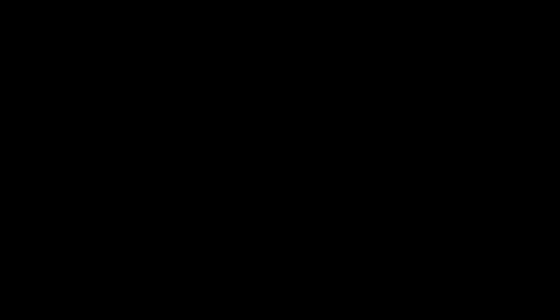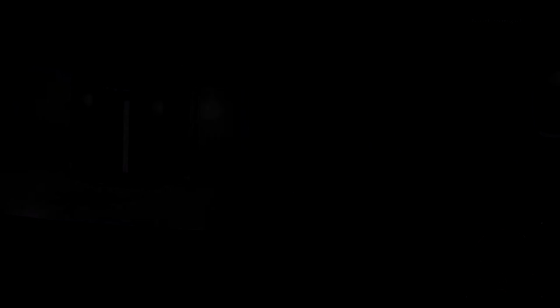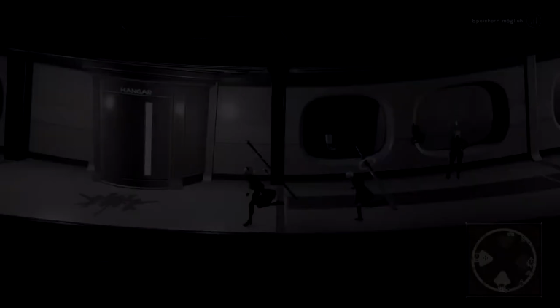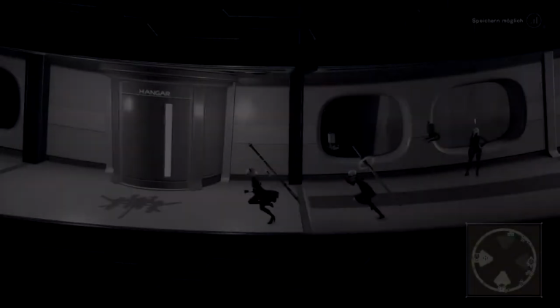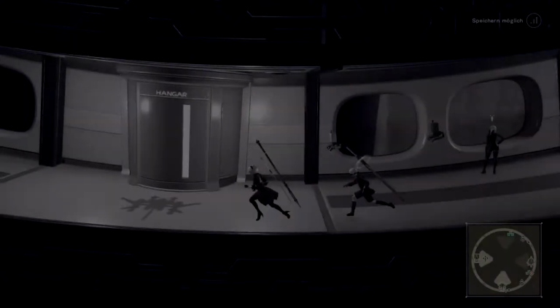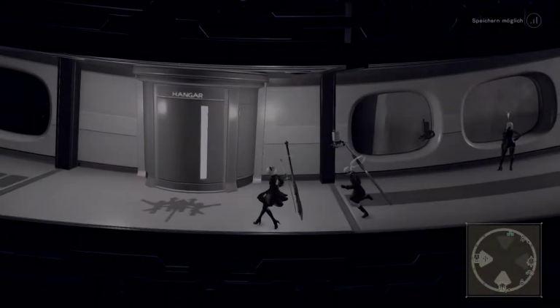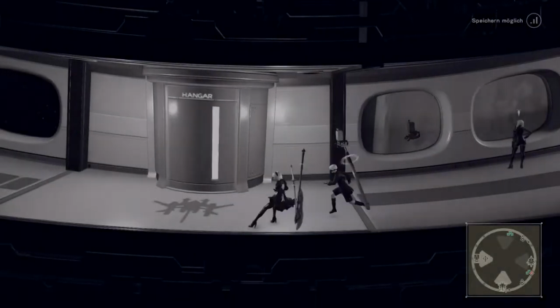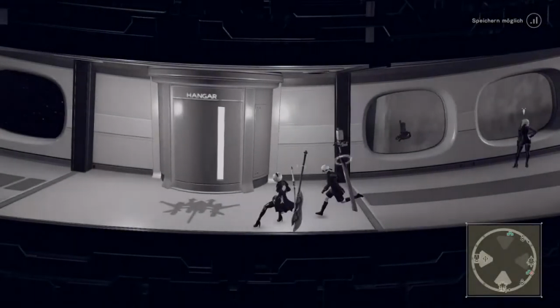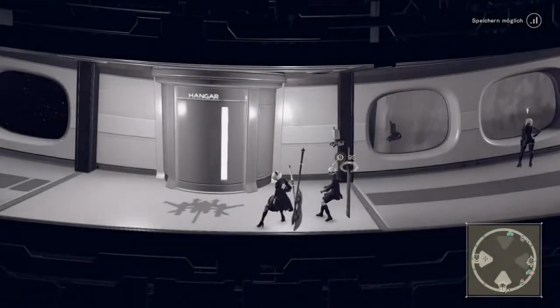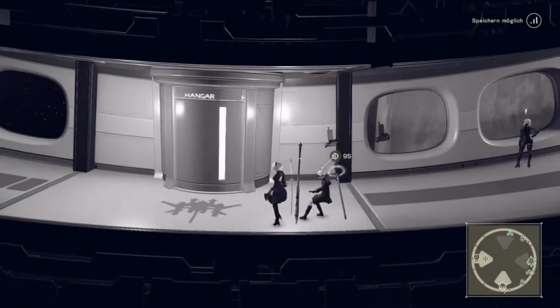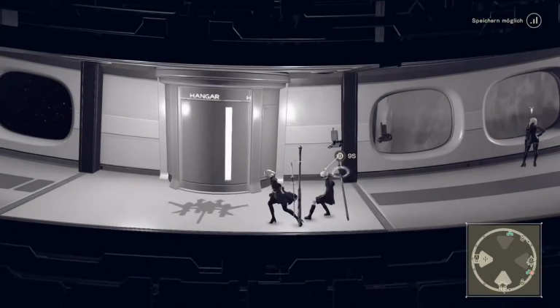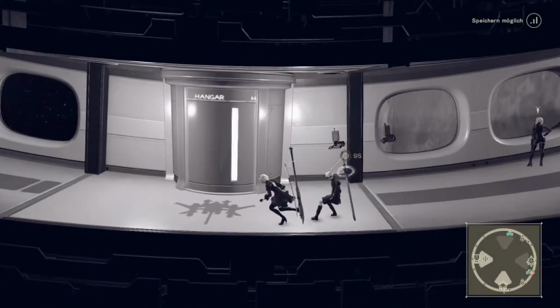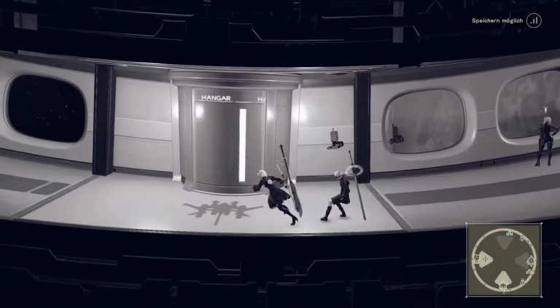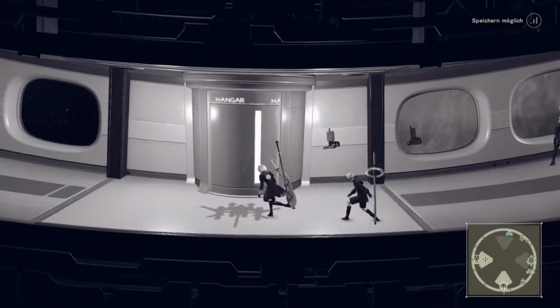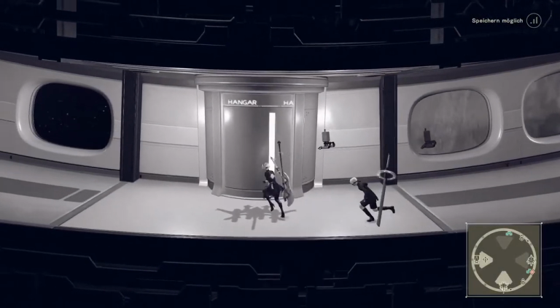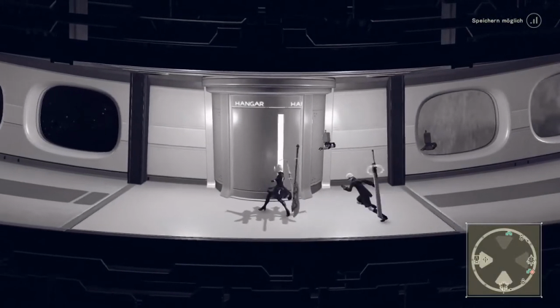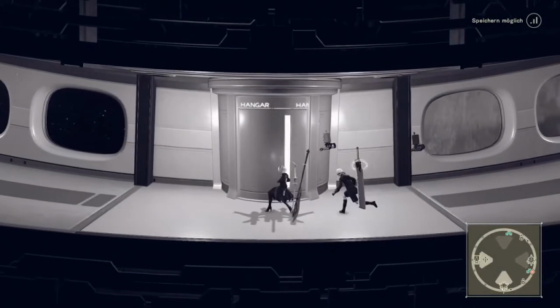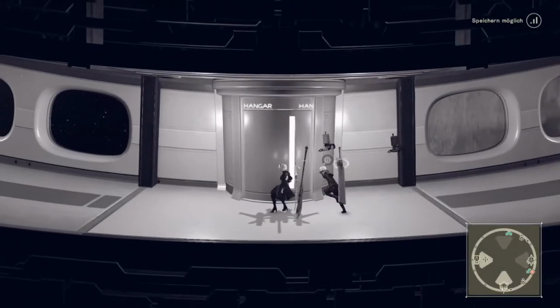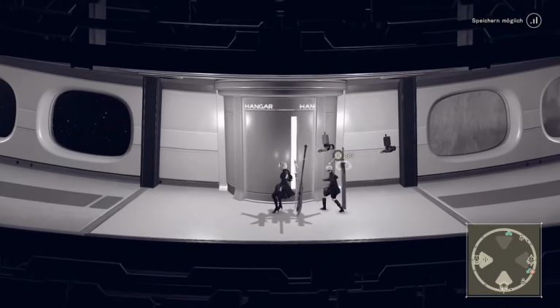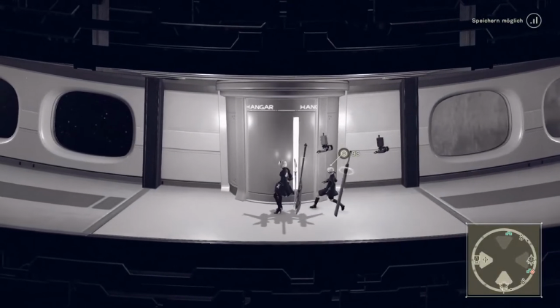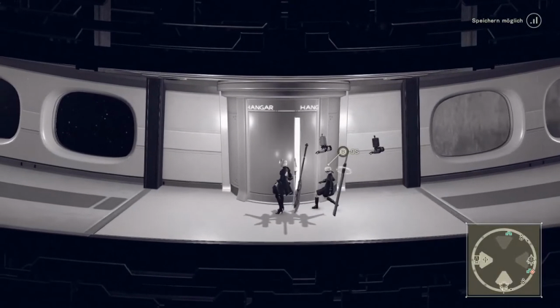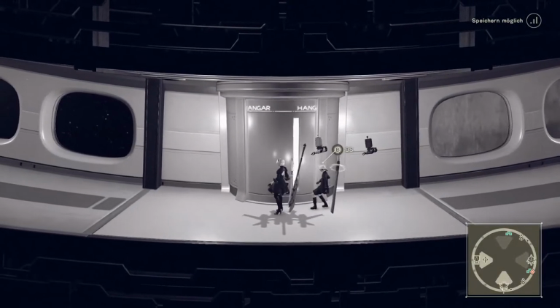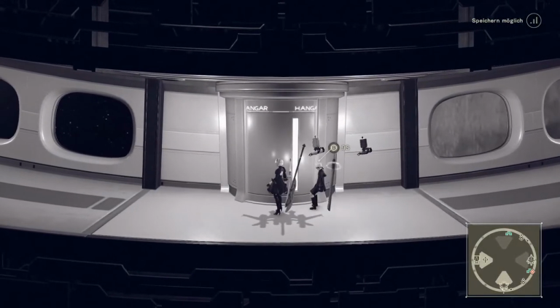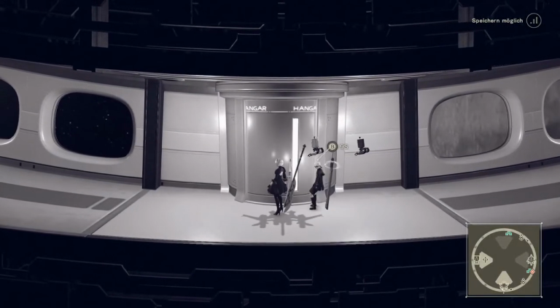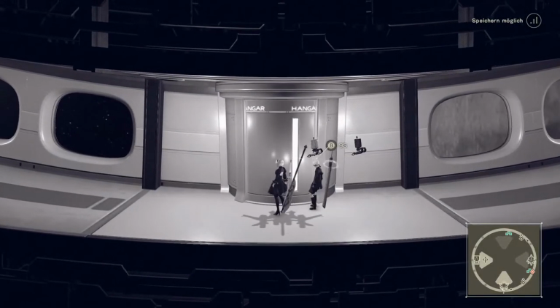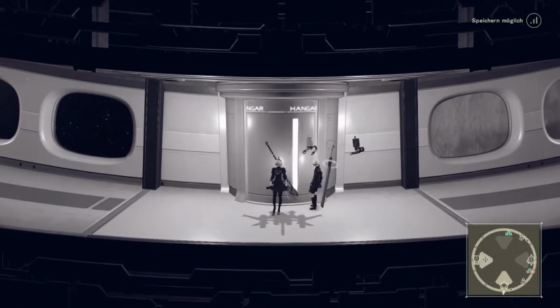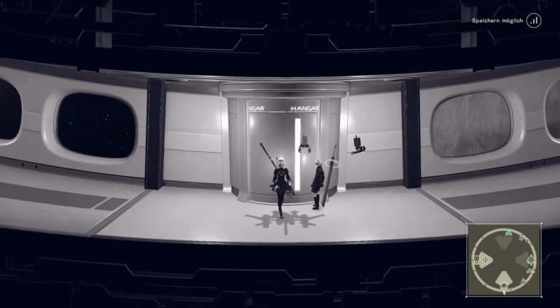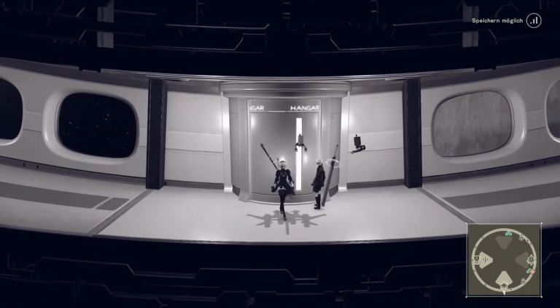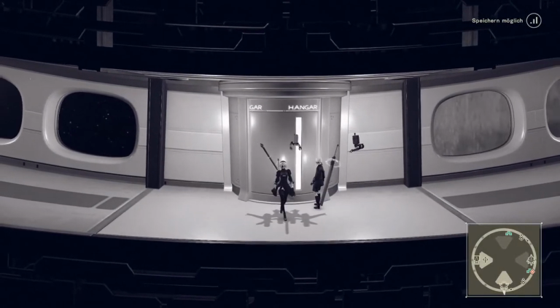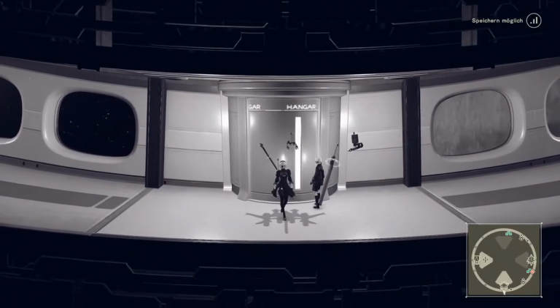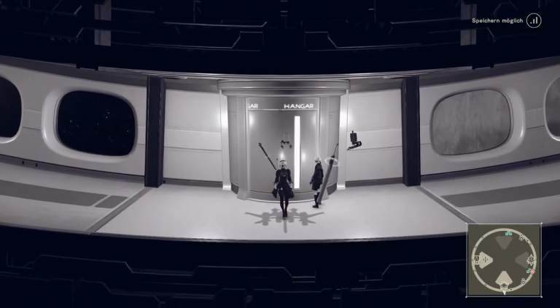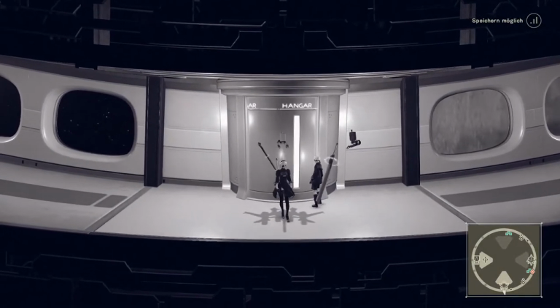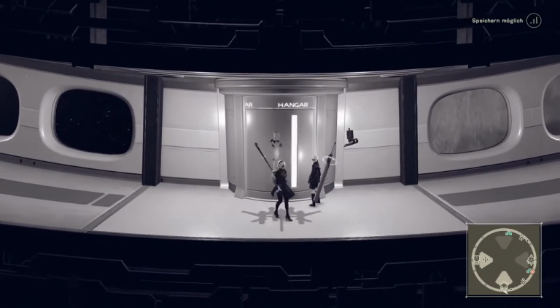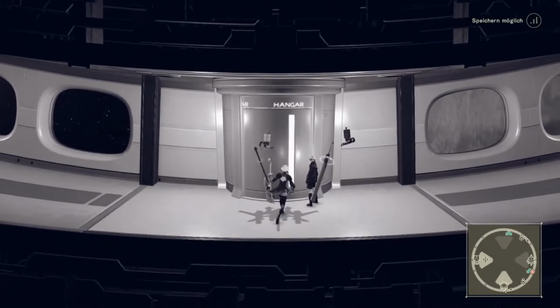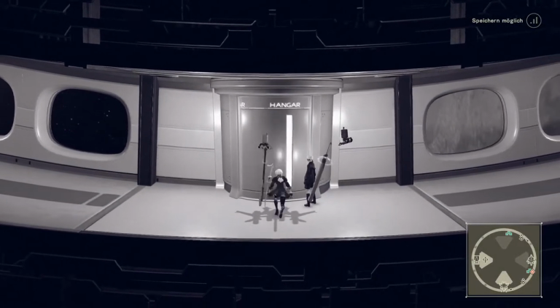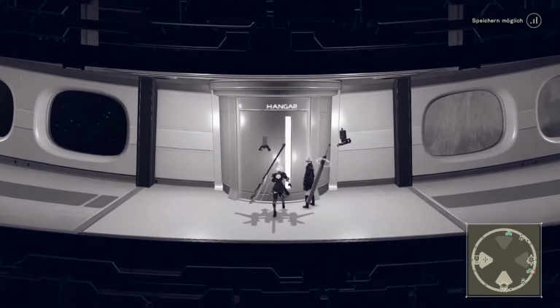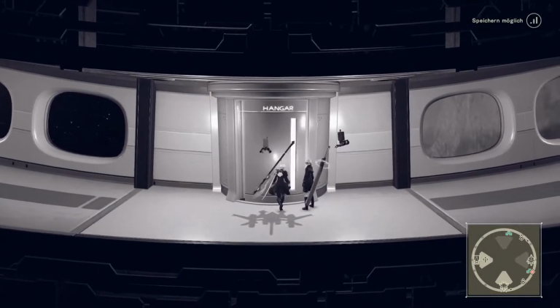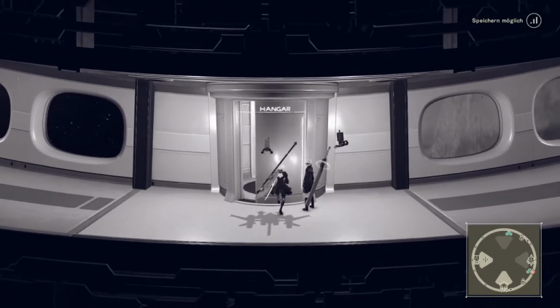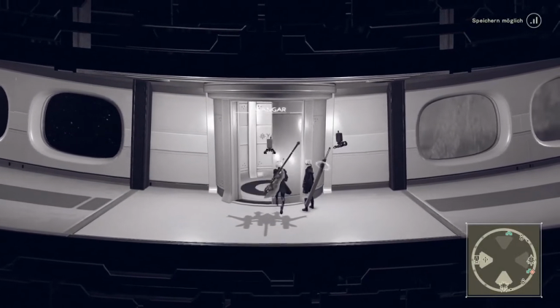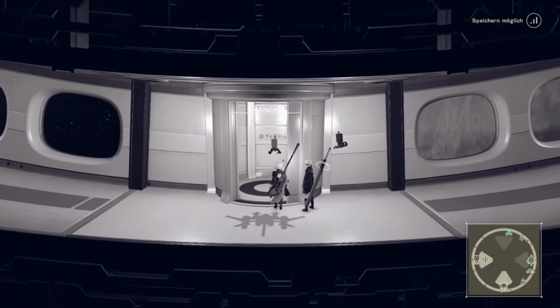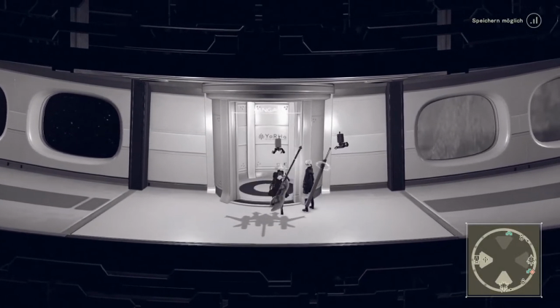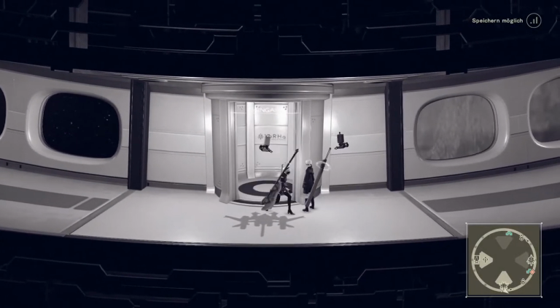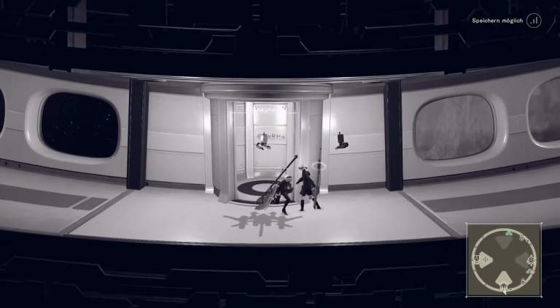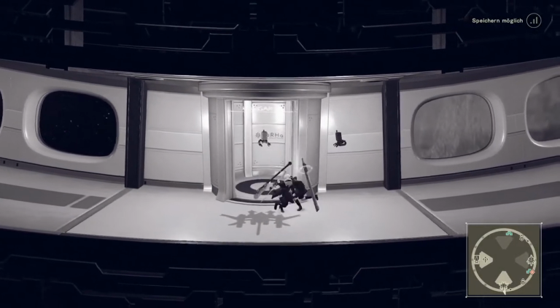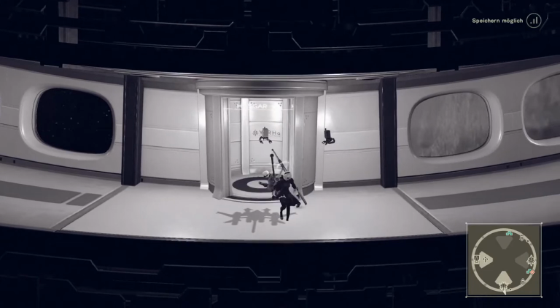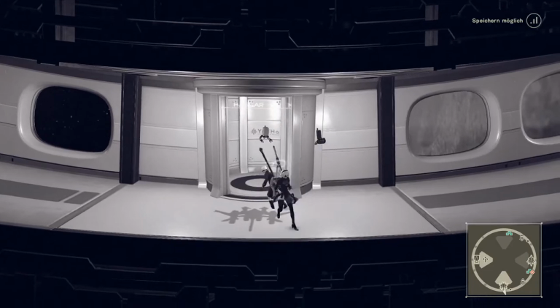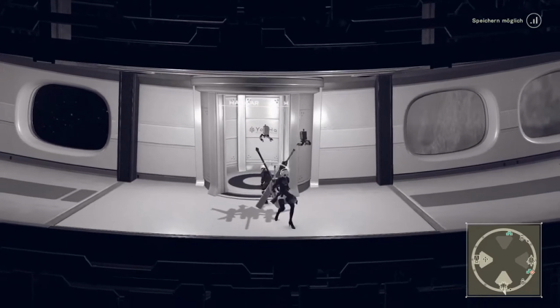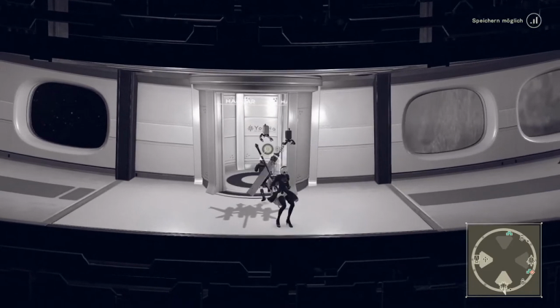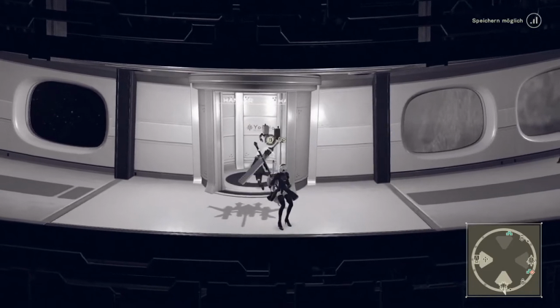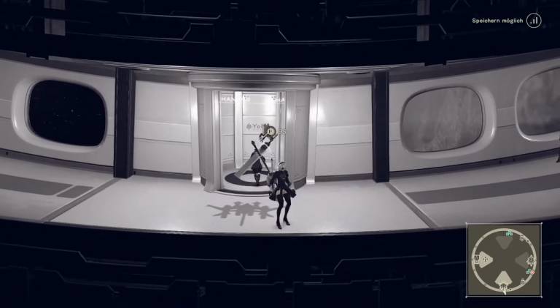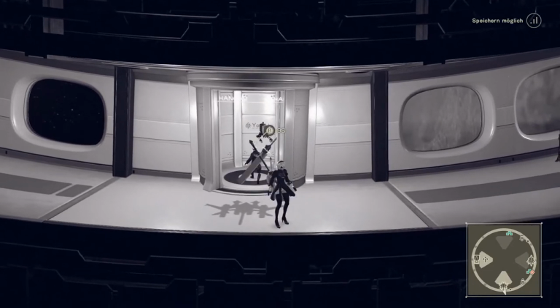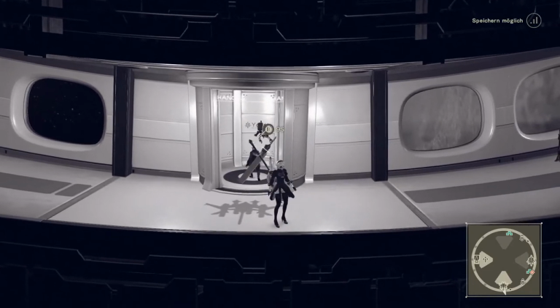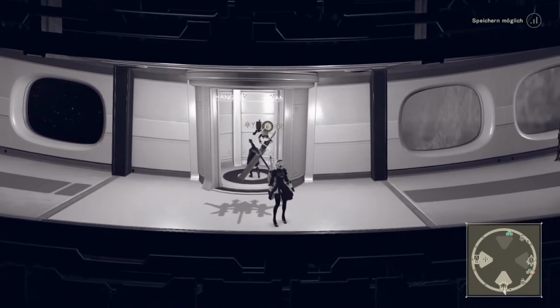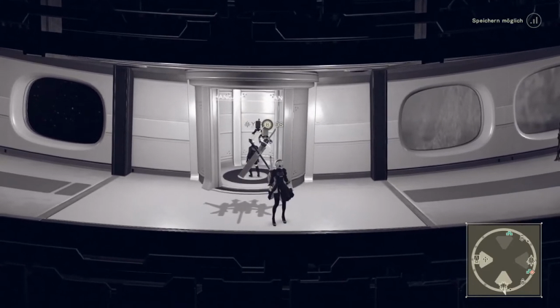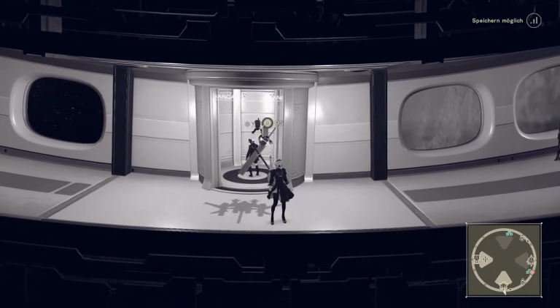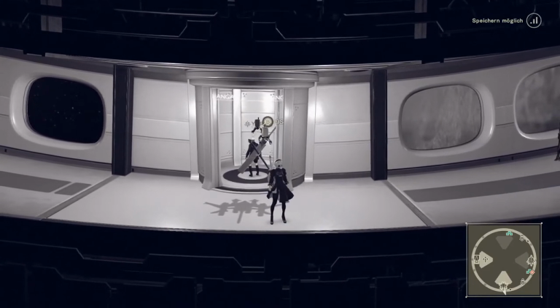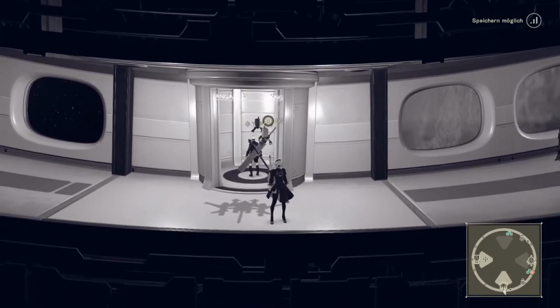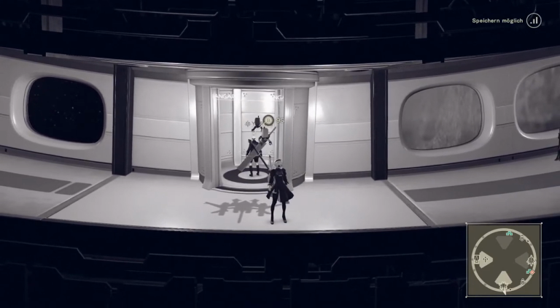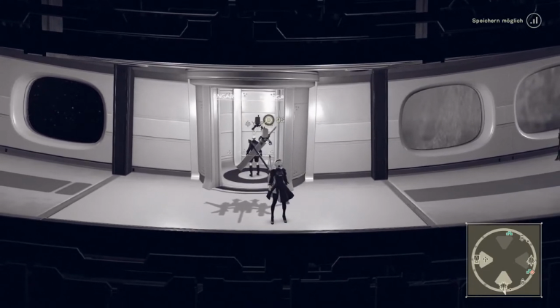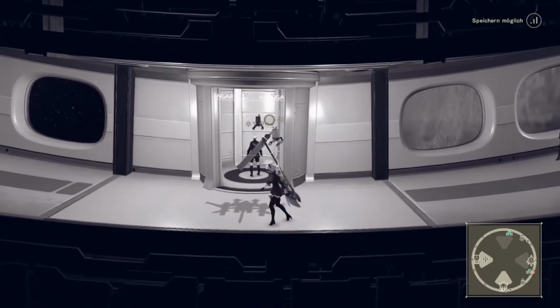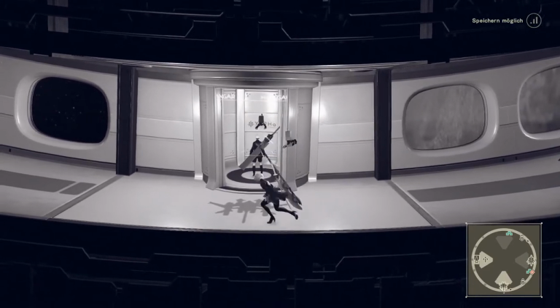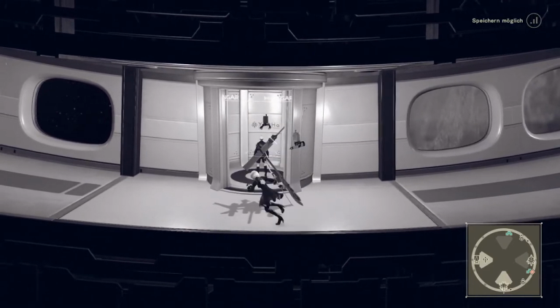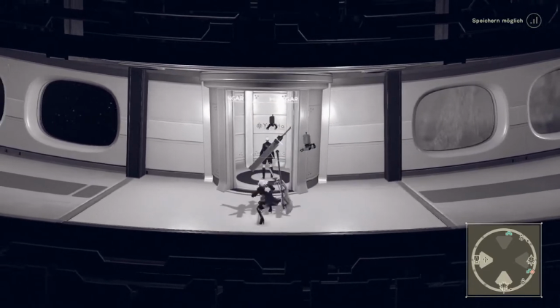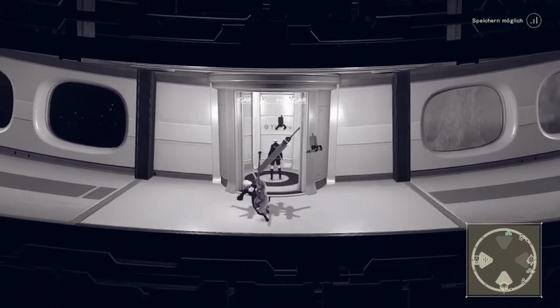The bunker from Nier Automata has some pretty messed up camera physics. When you open an elevator door, your follower will always automatically enter the elevator.